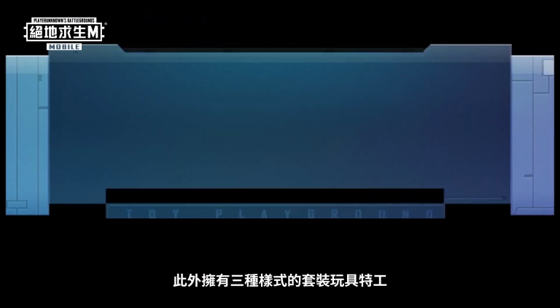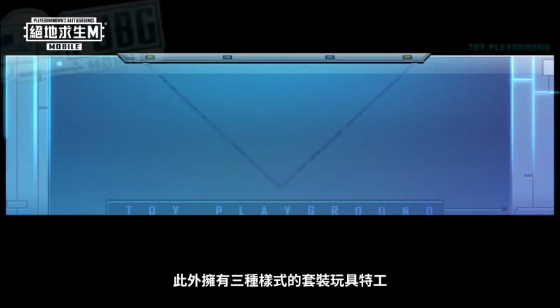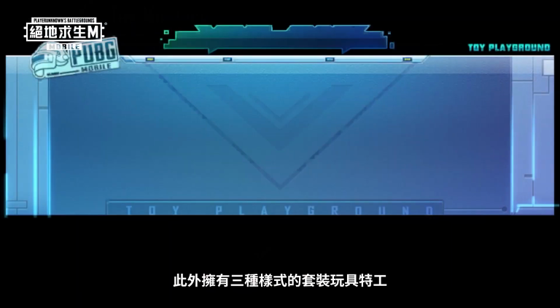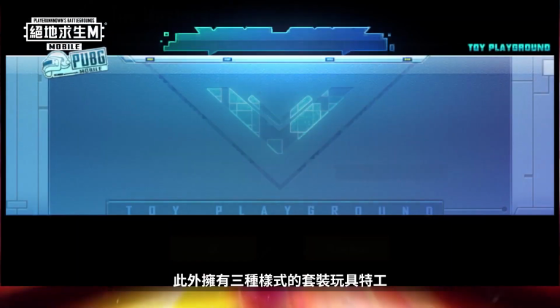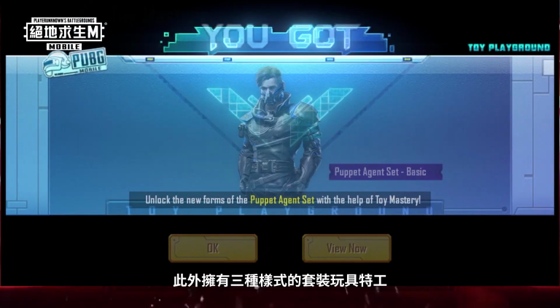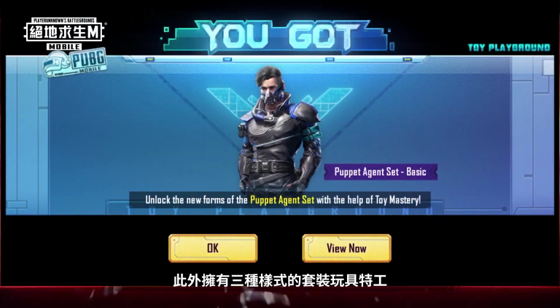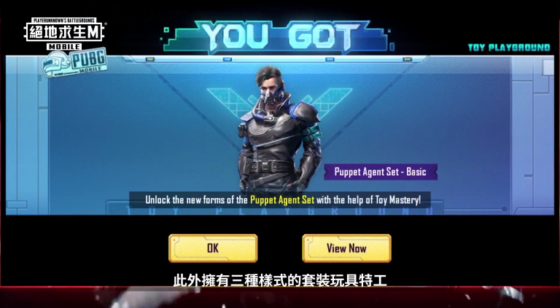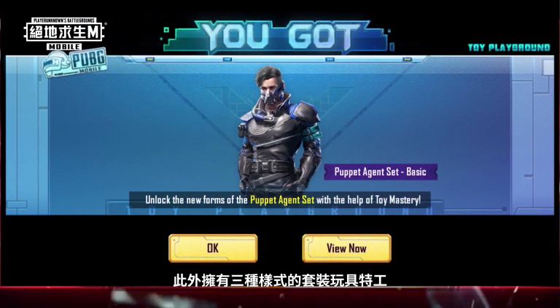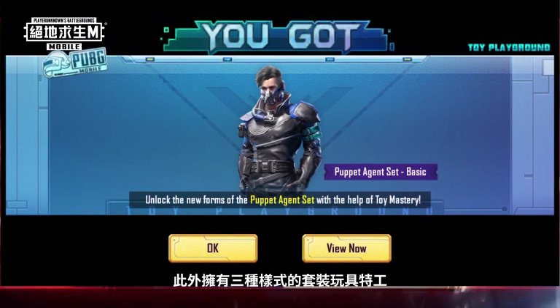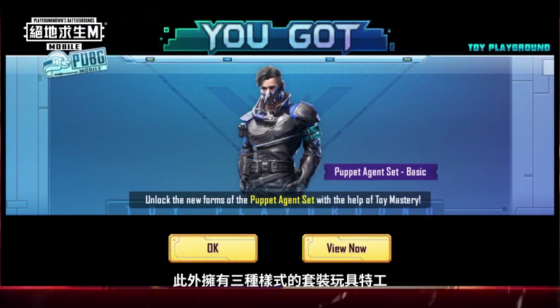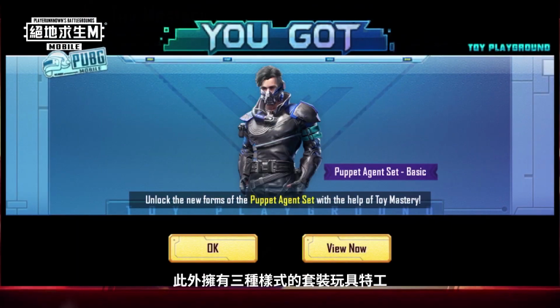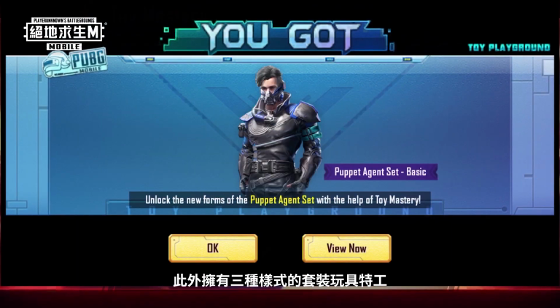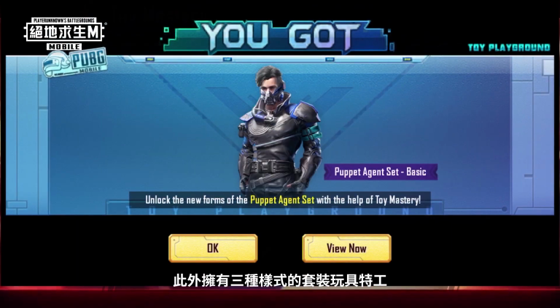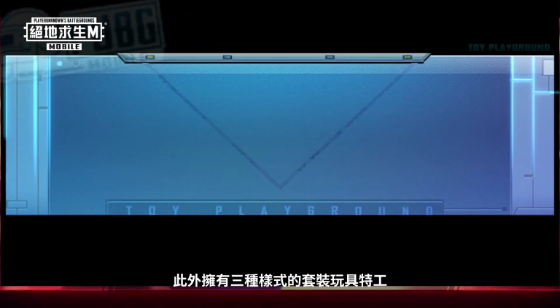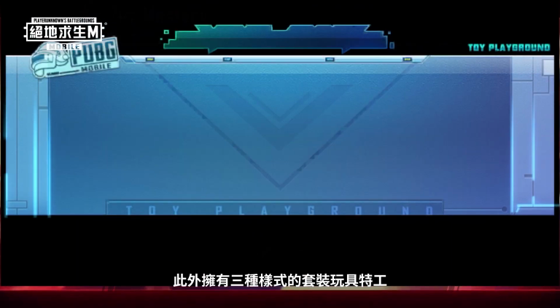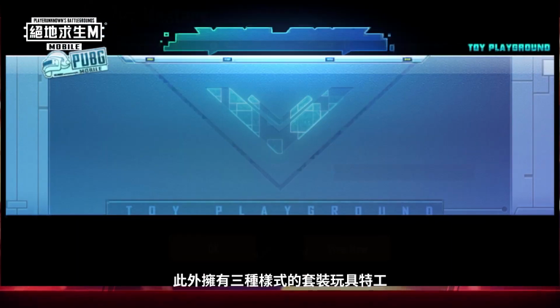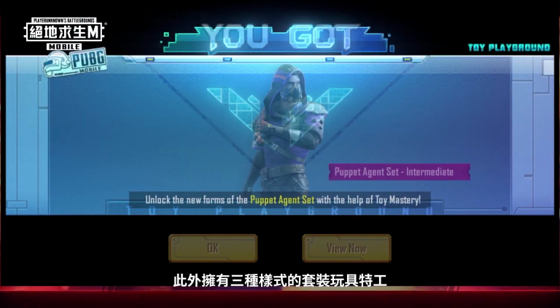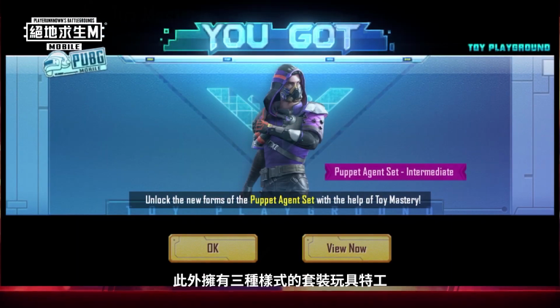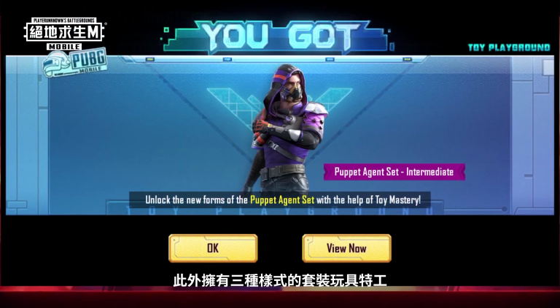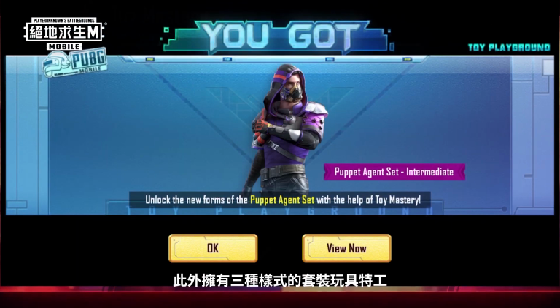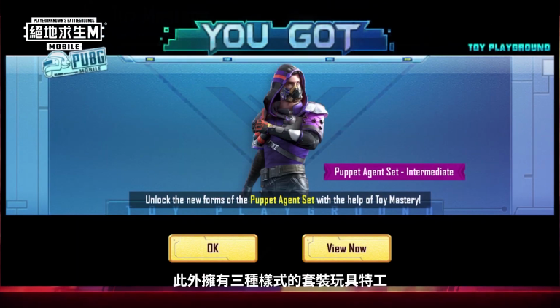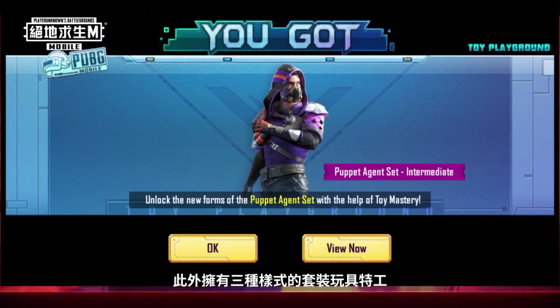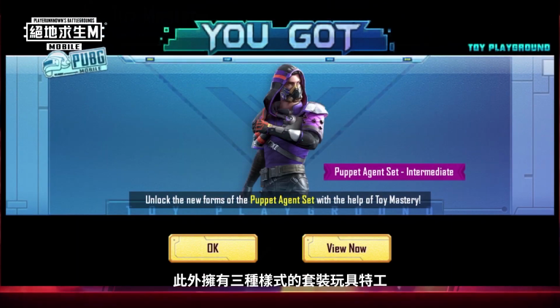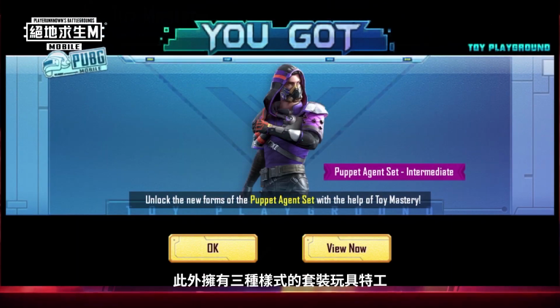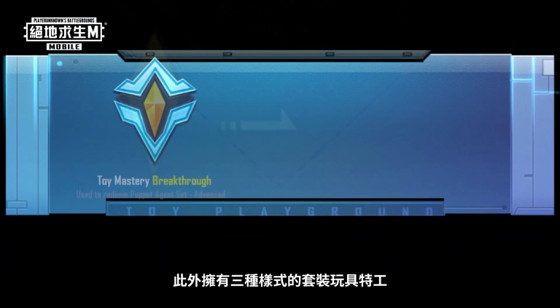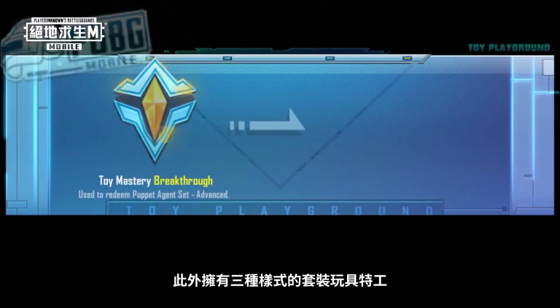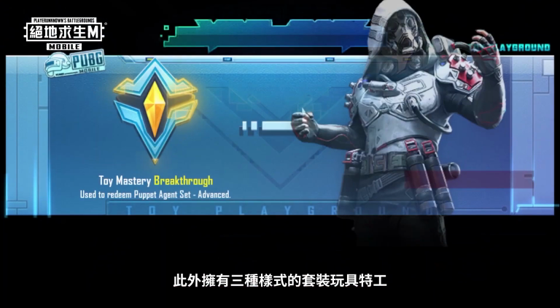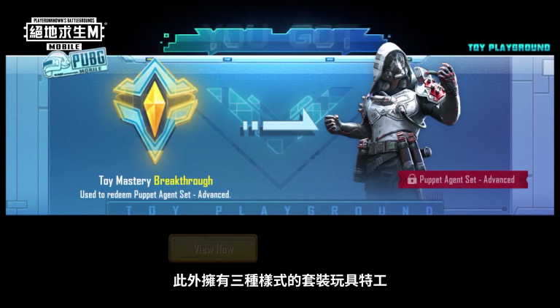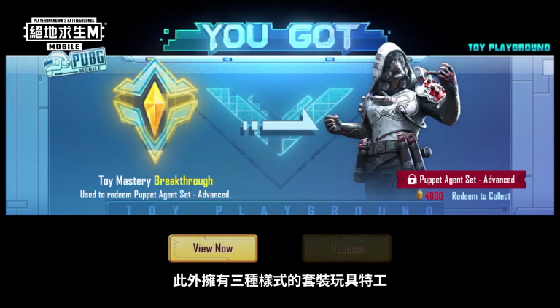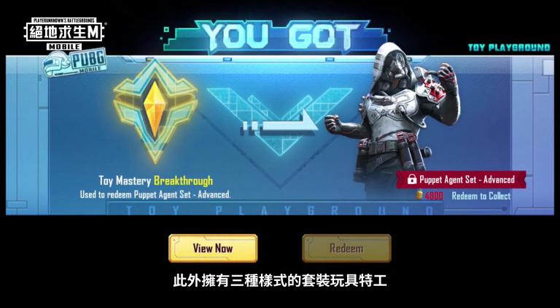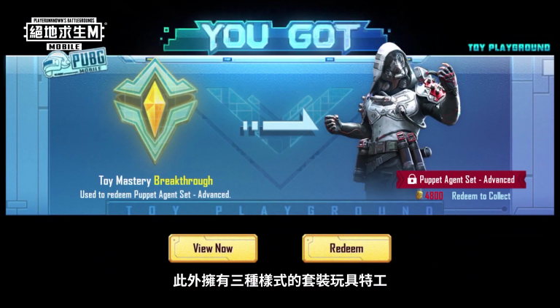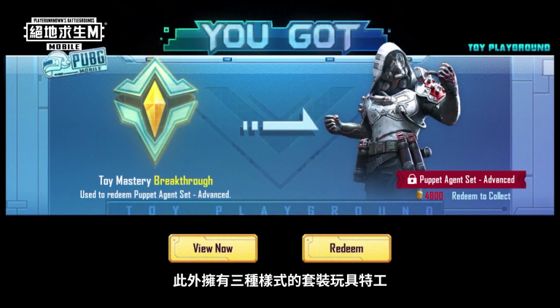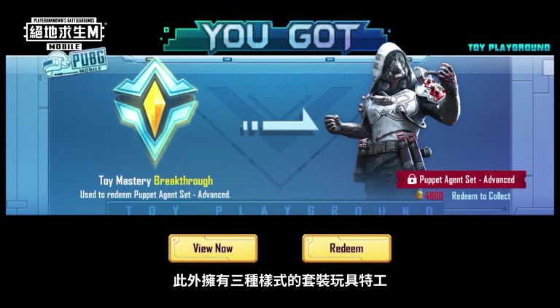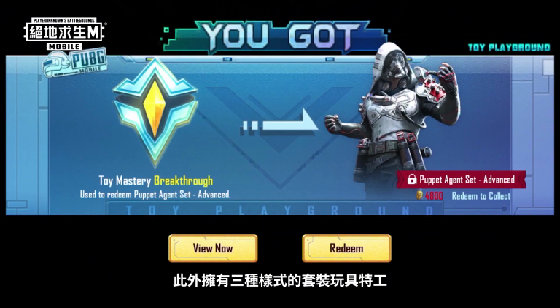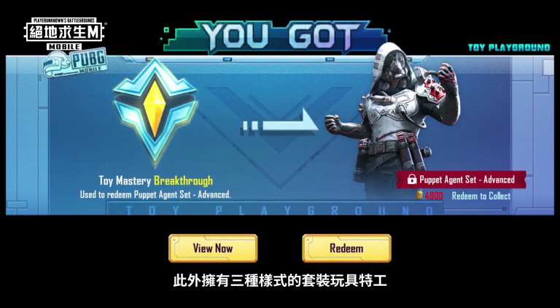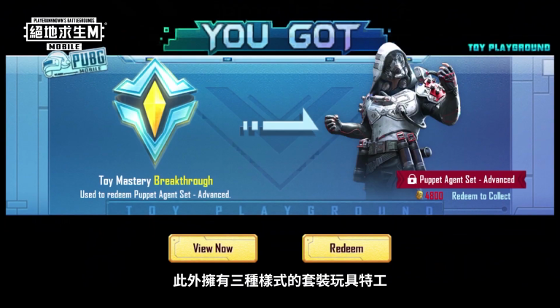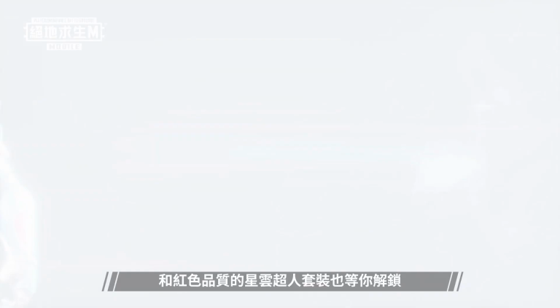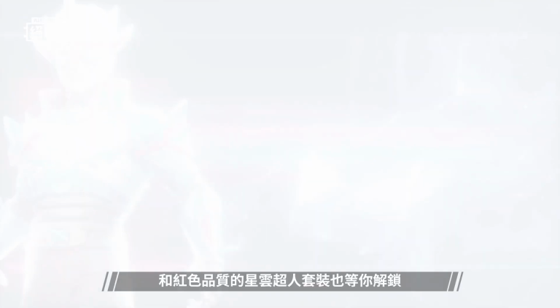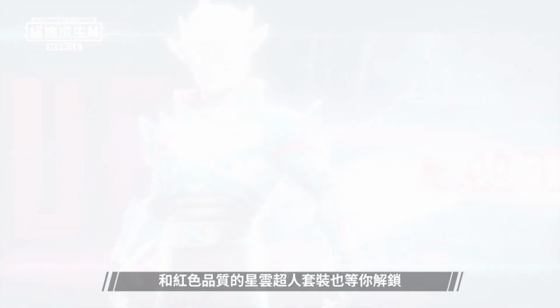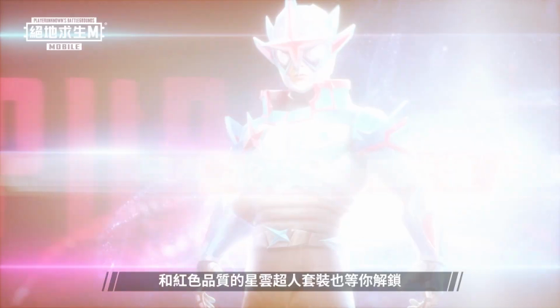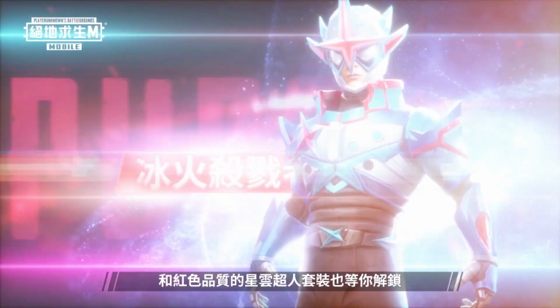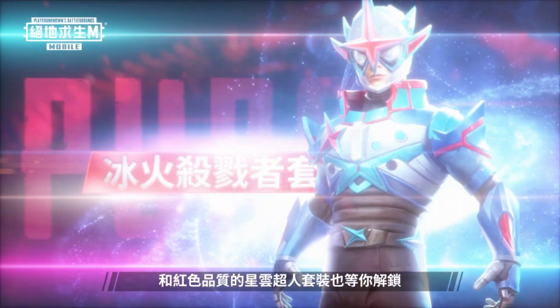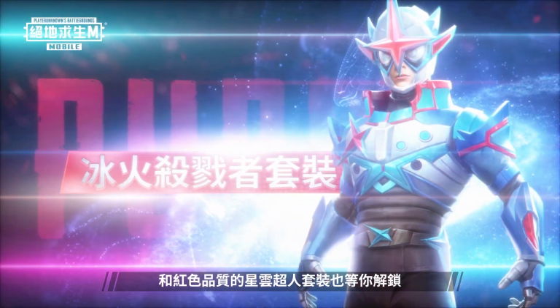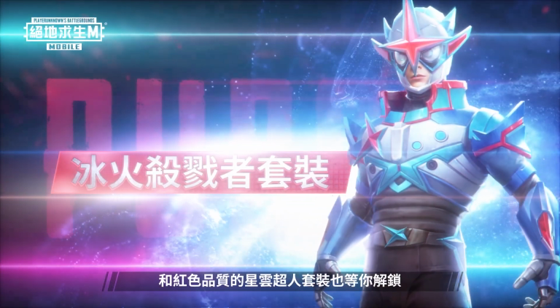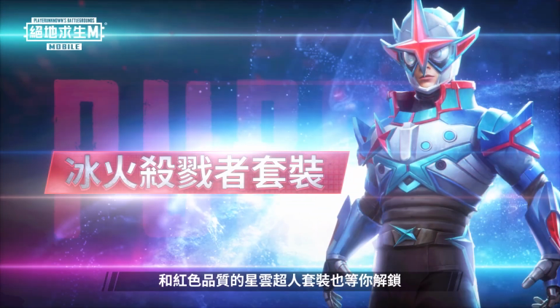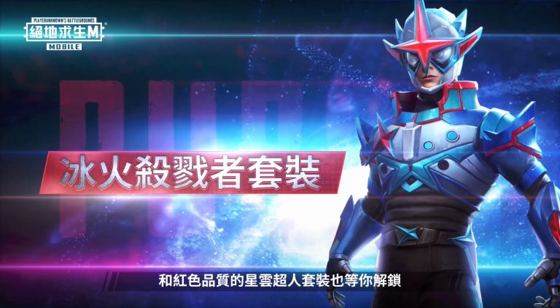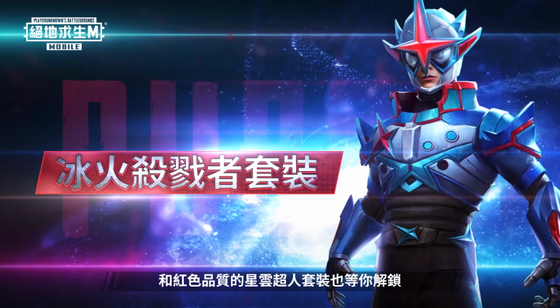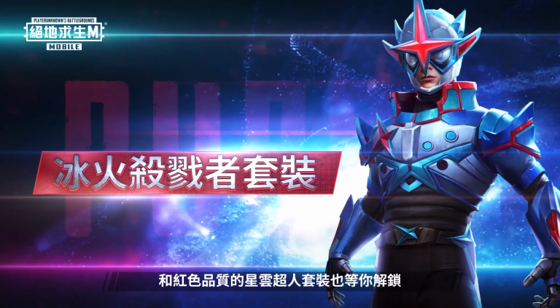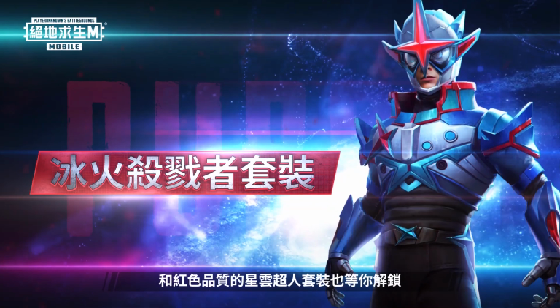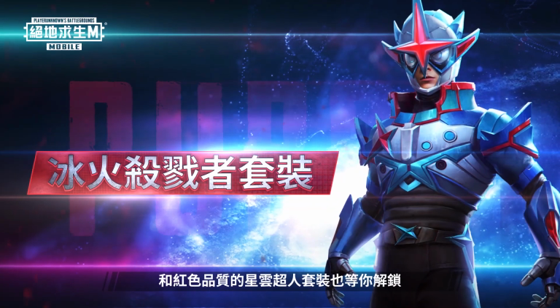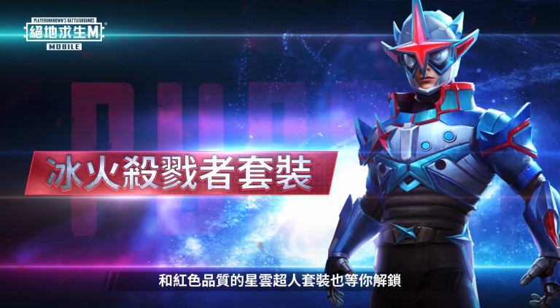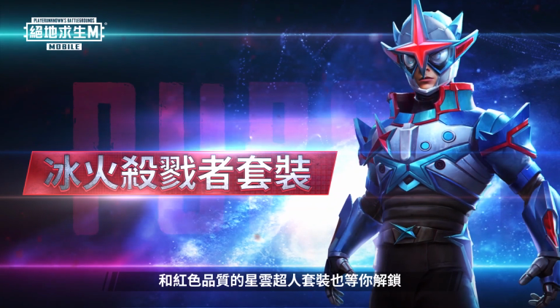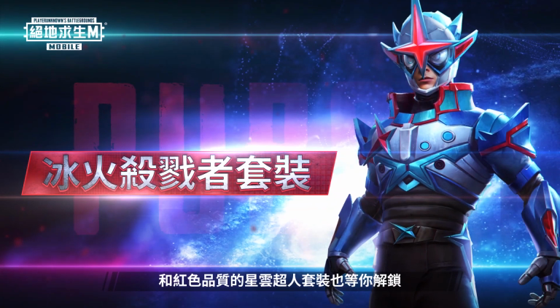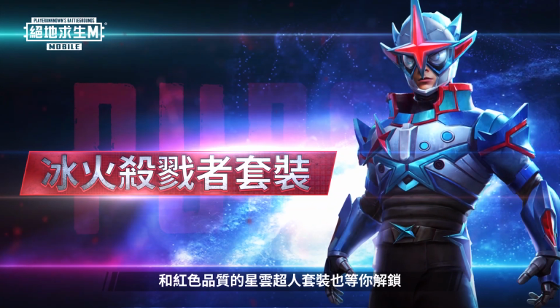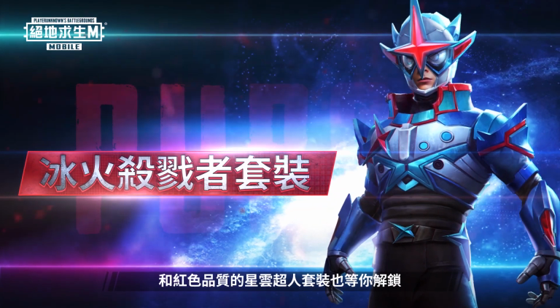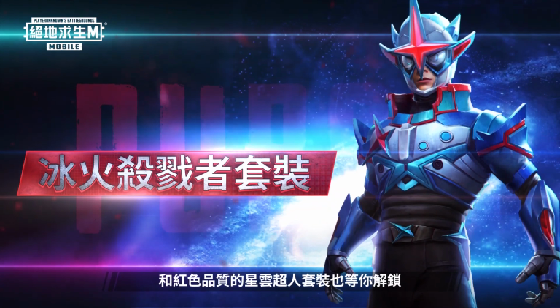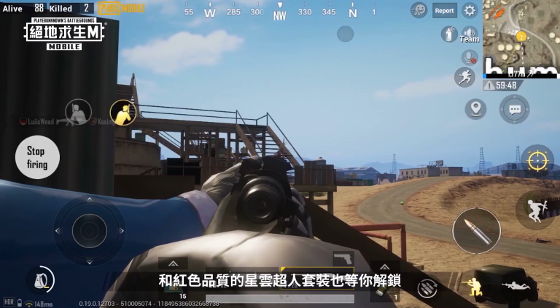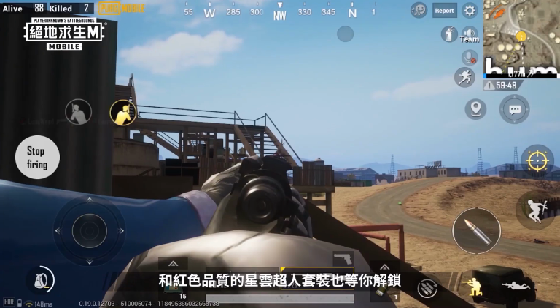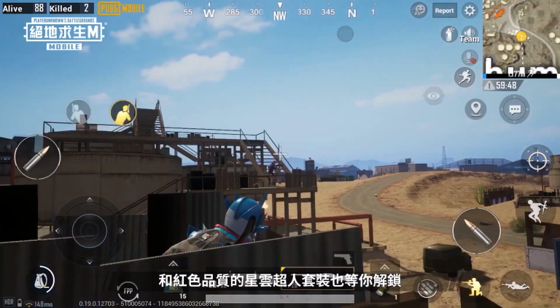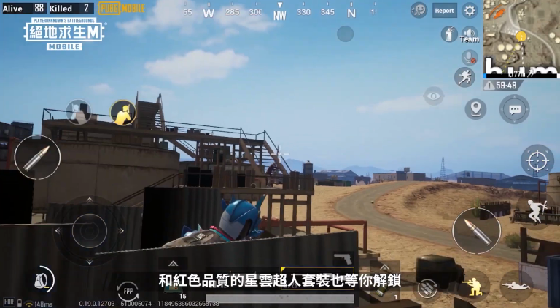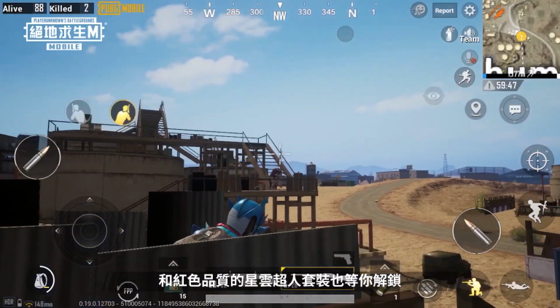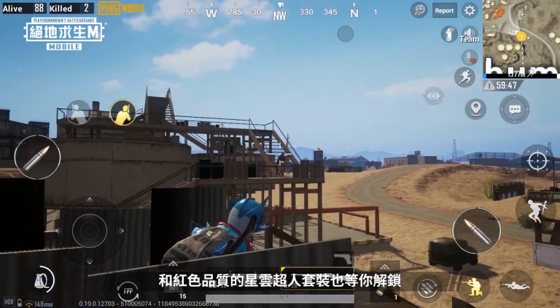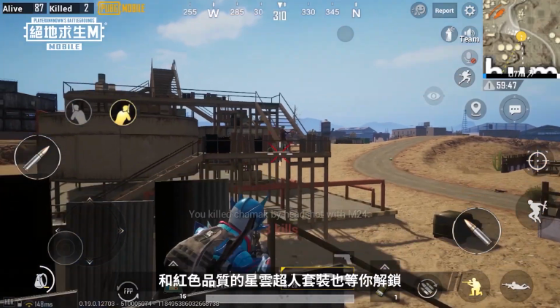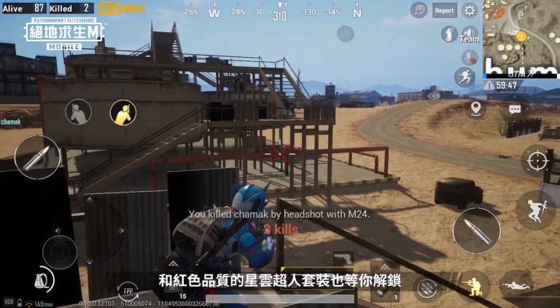There's also the Puppet Agent series with three different sets, with a Mythic Nebula Heroes set waiting to be unlocked.